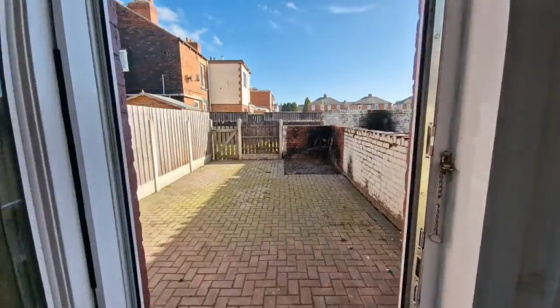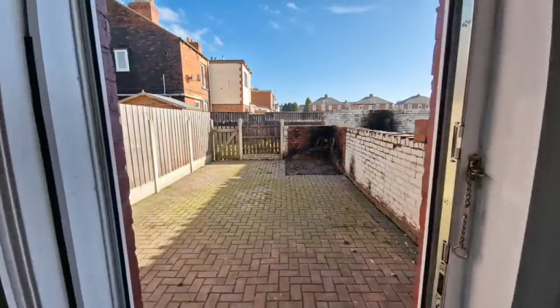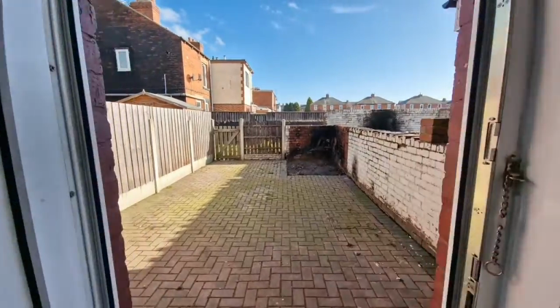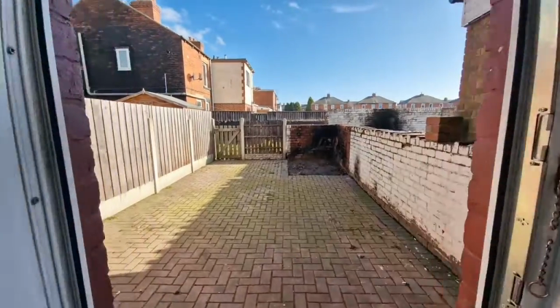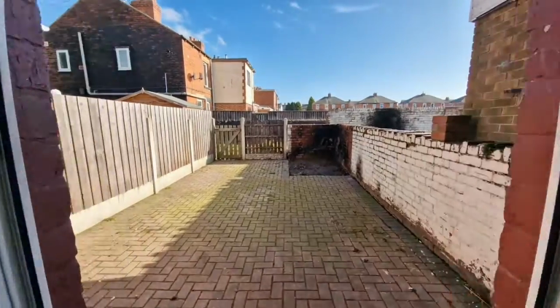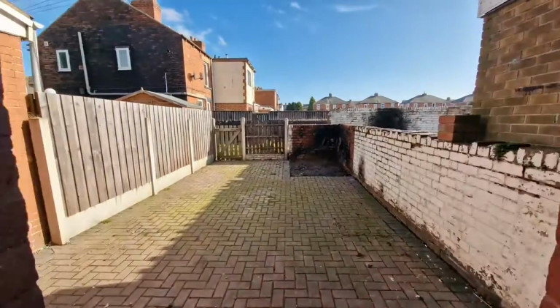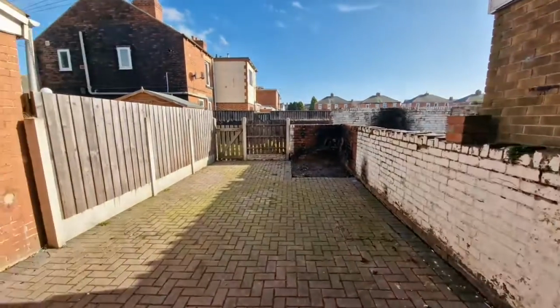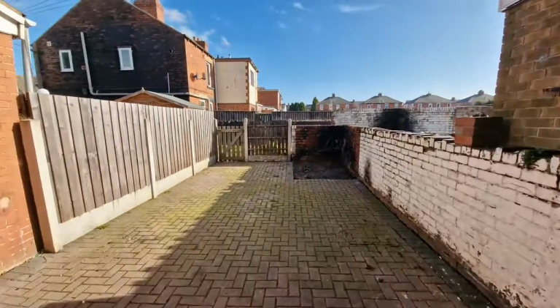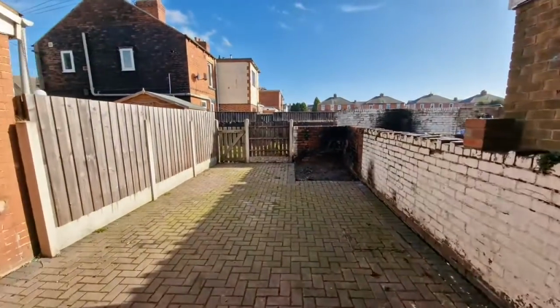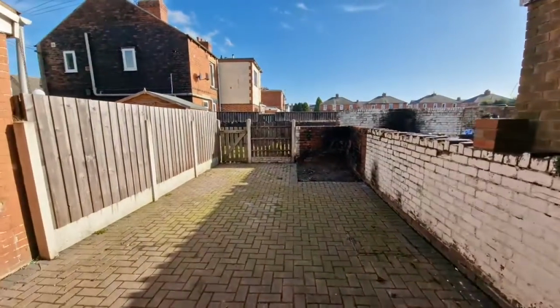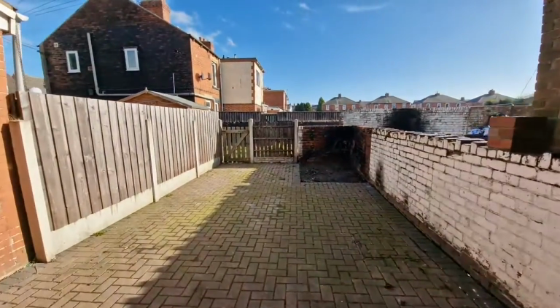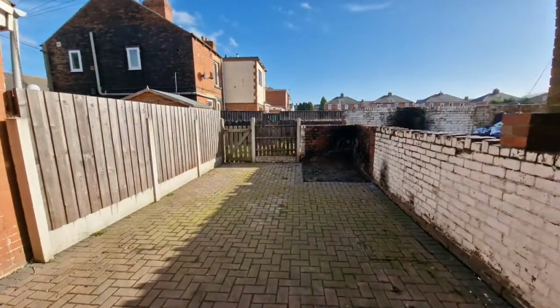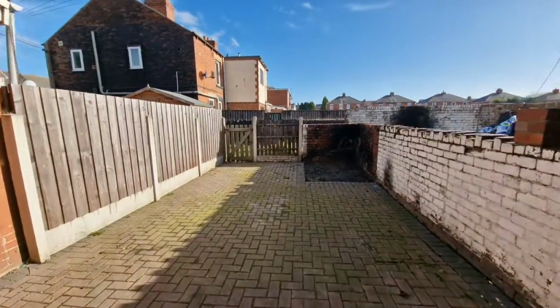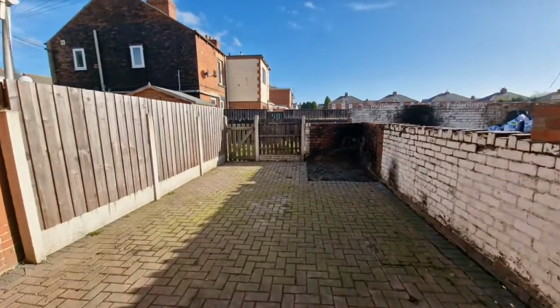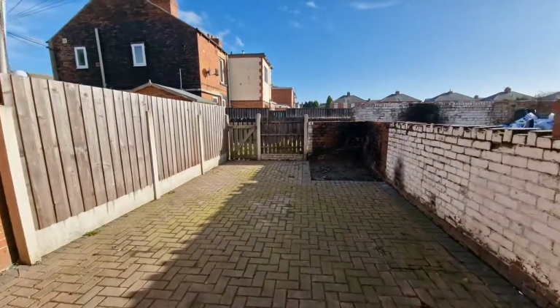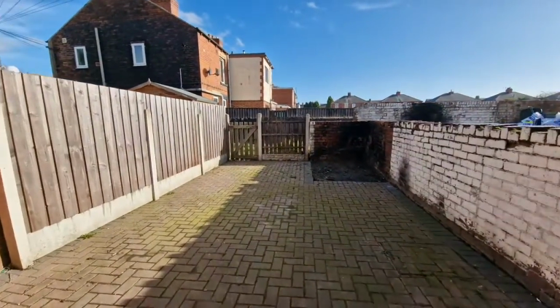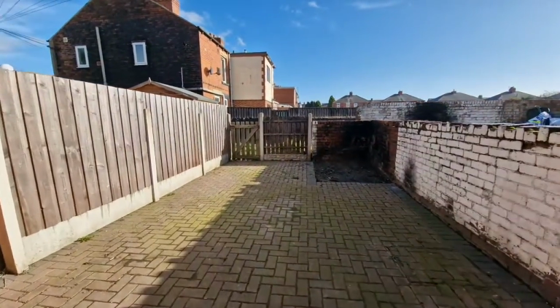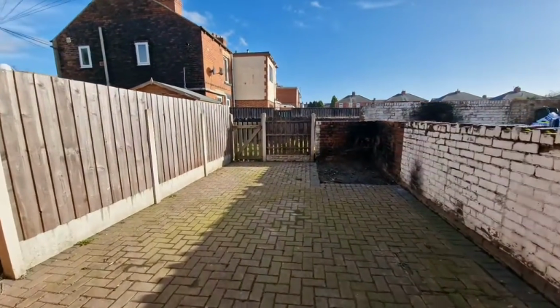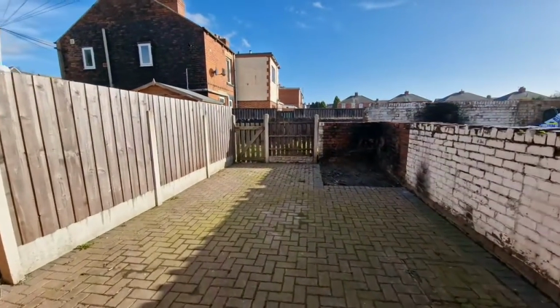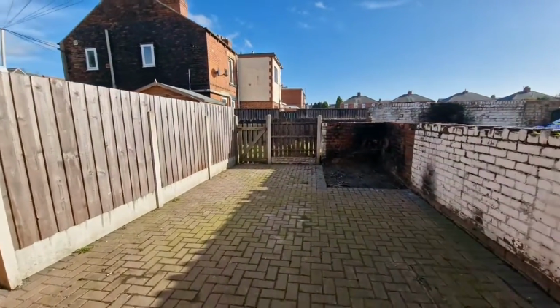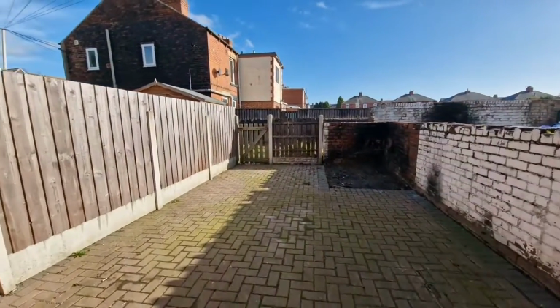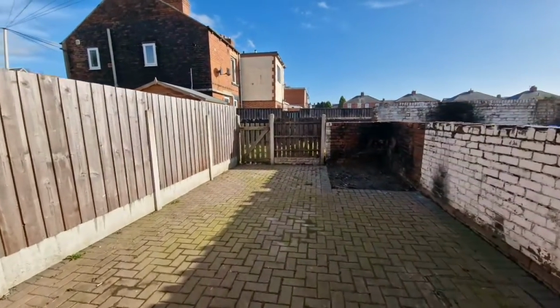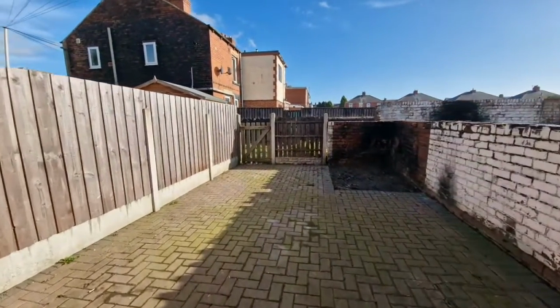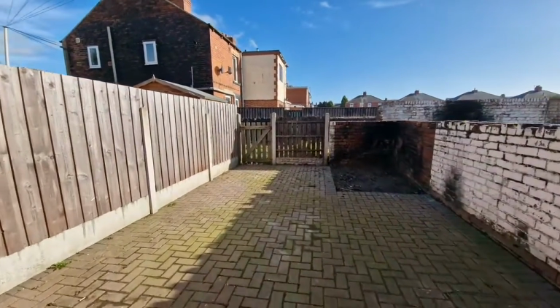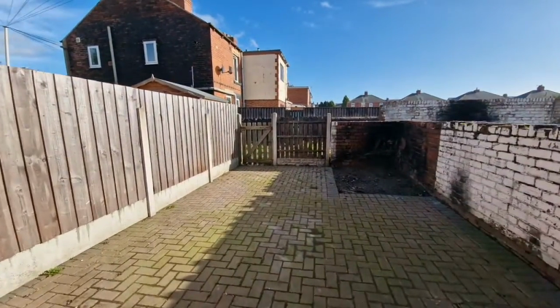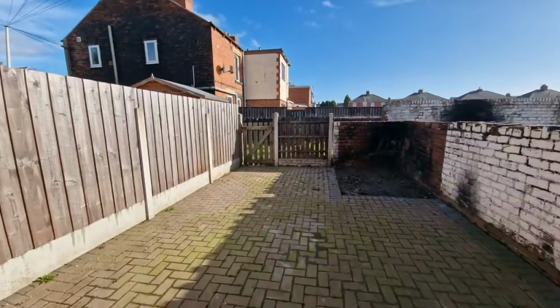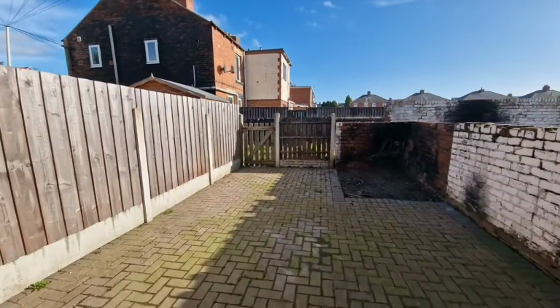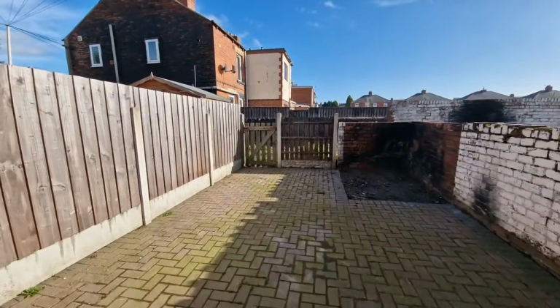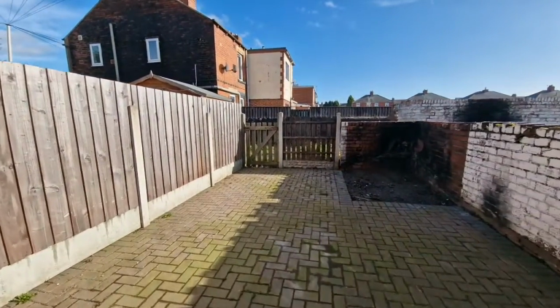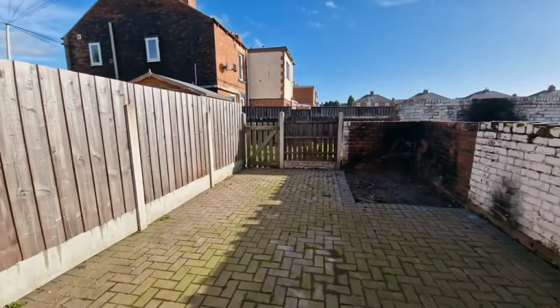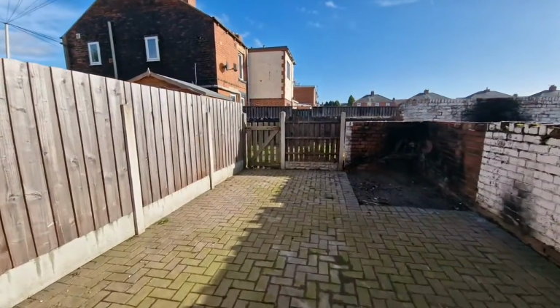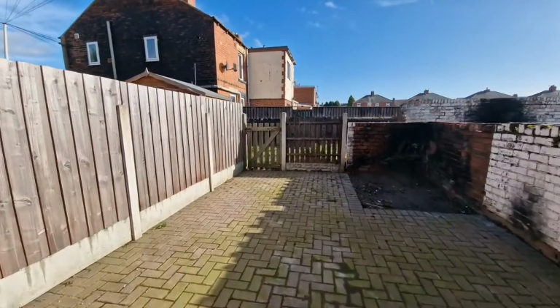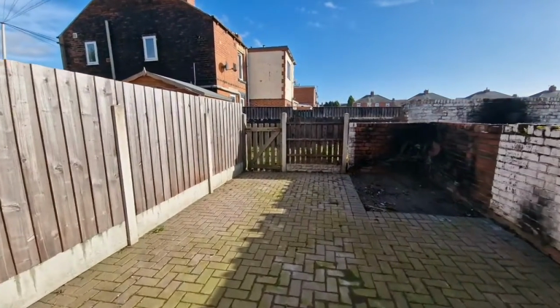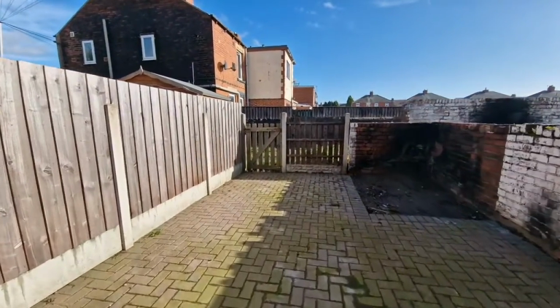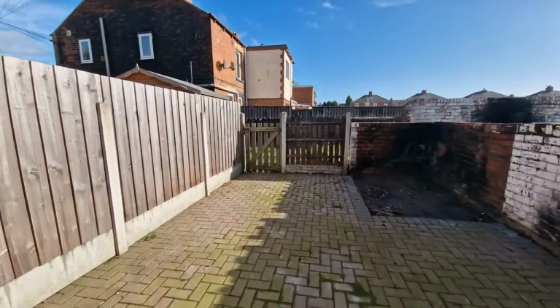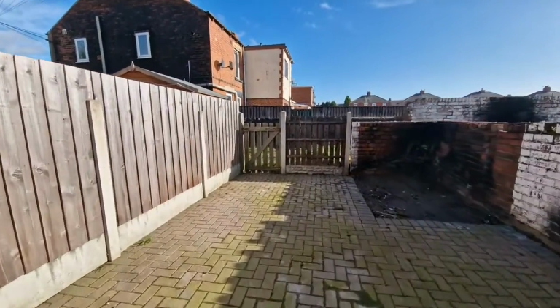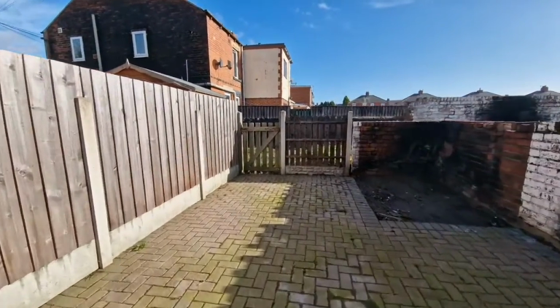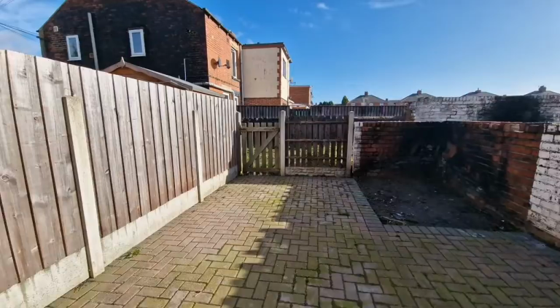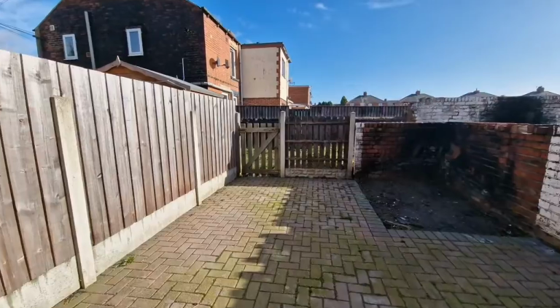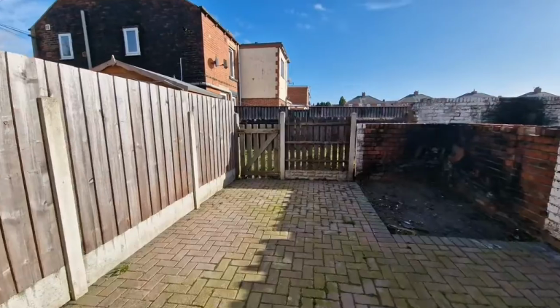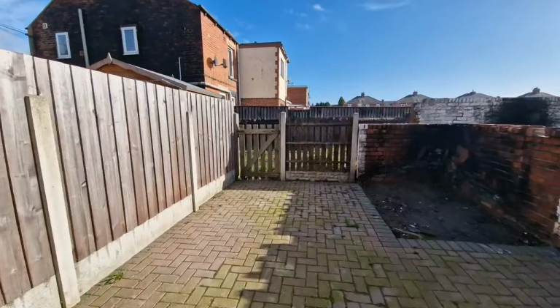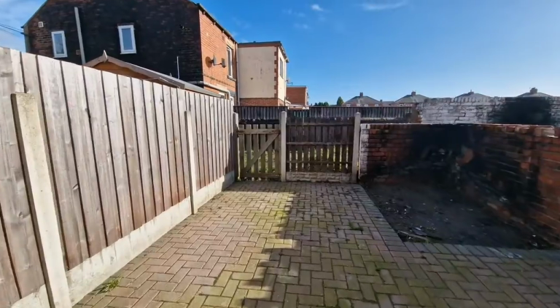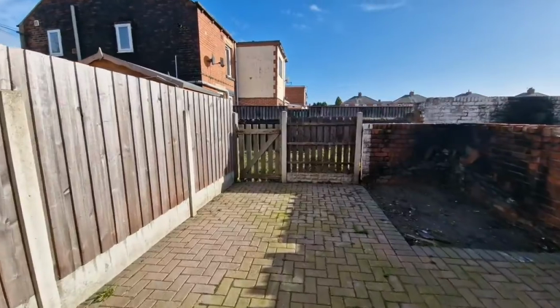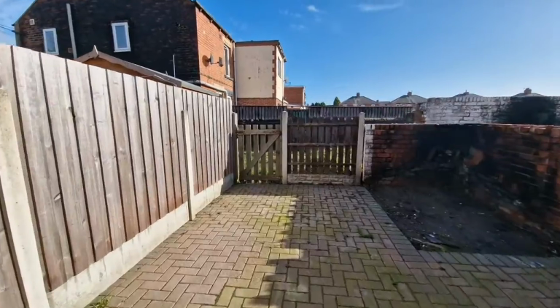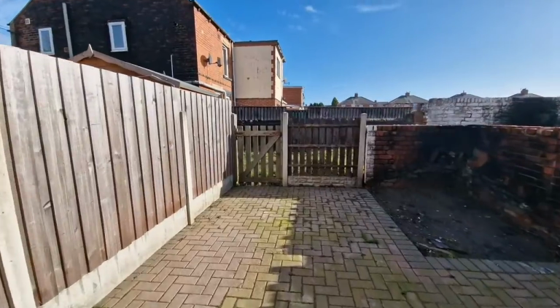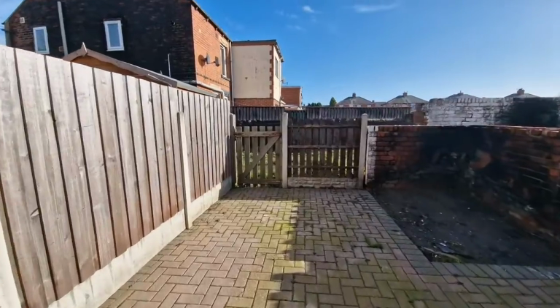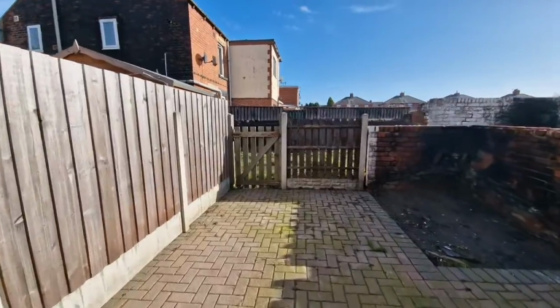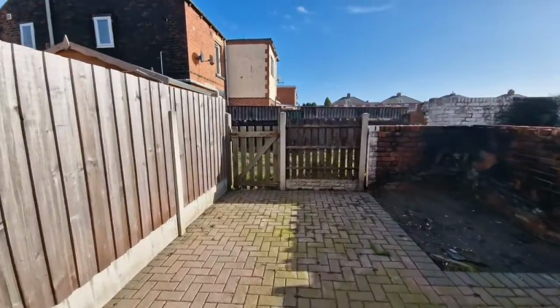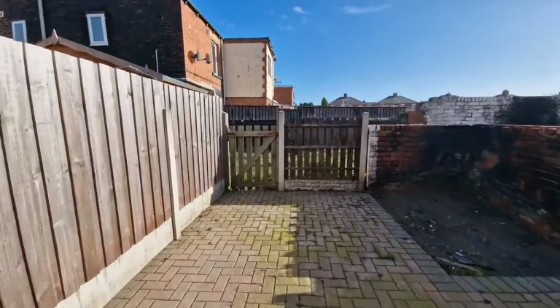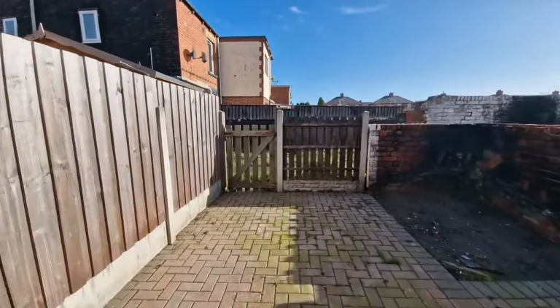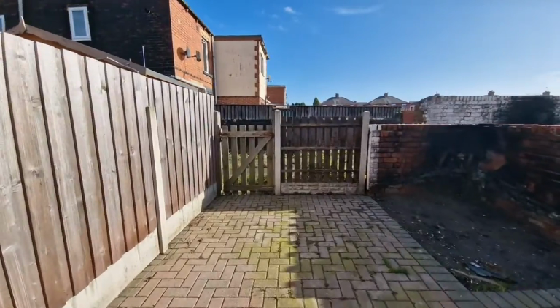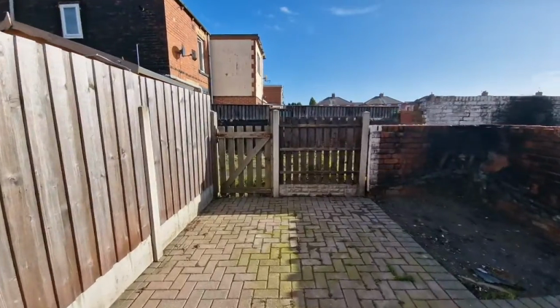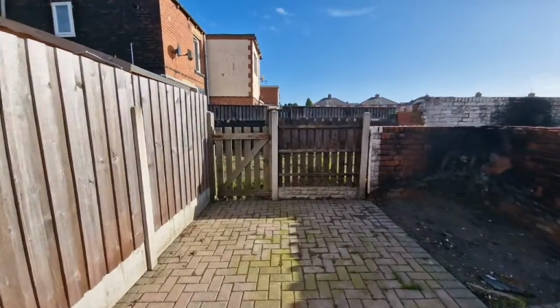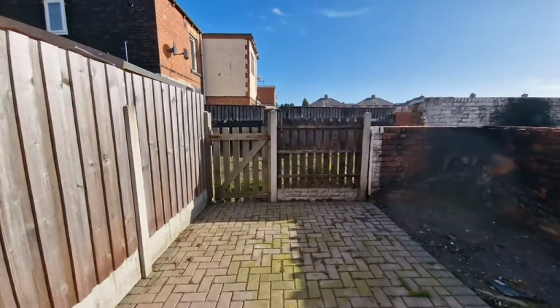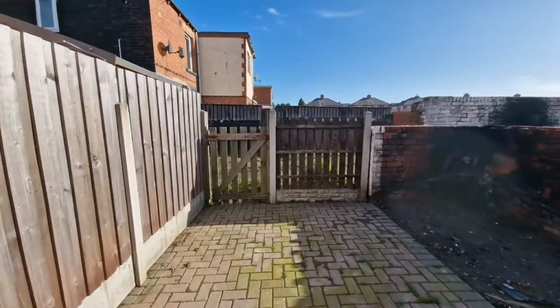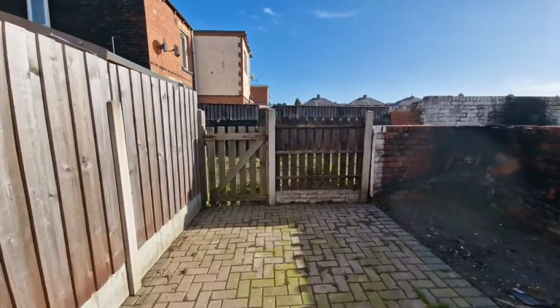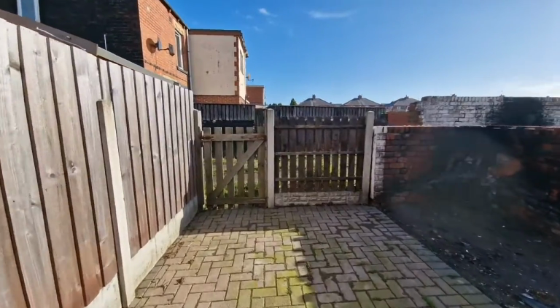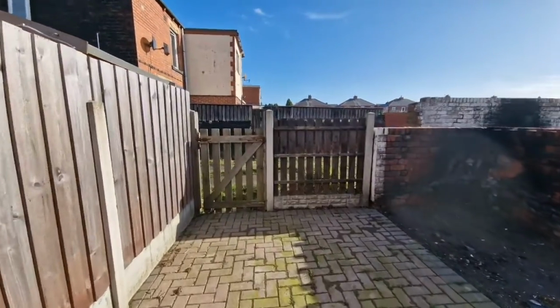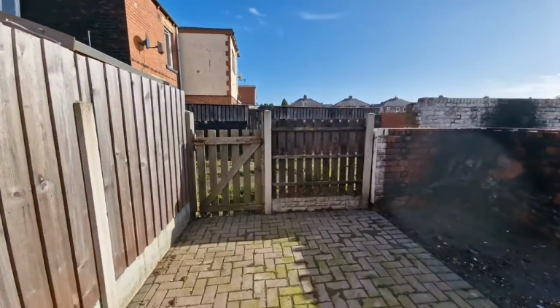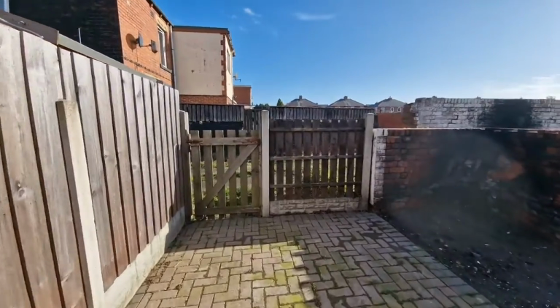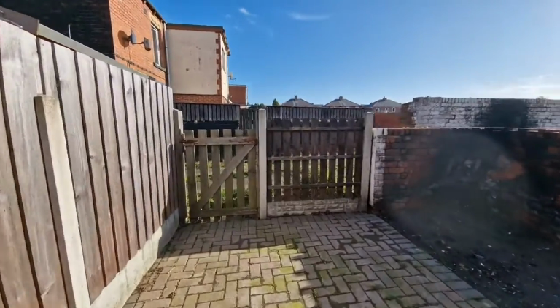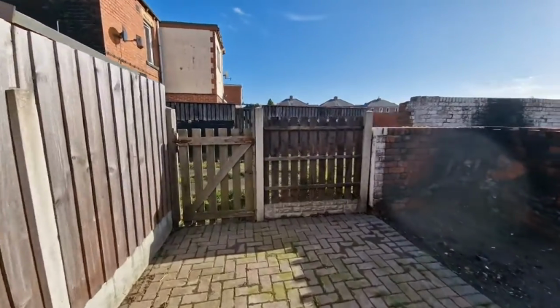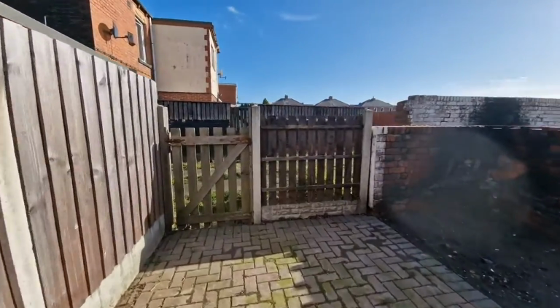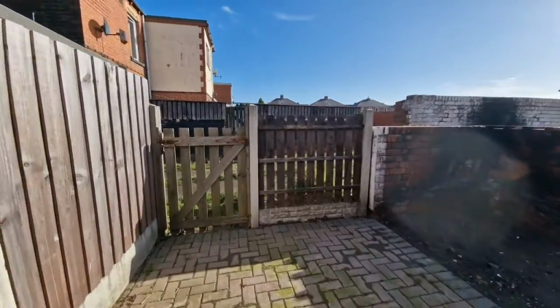Outside to the rear is another feature that I really do like — it's an enclosed garden which is low maintenance.